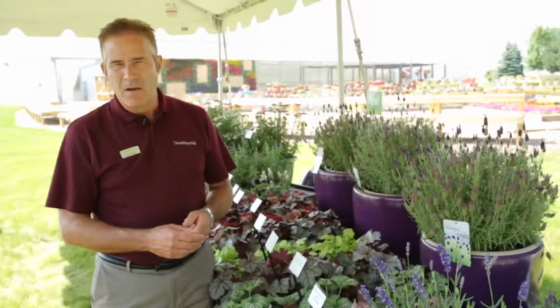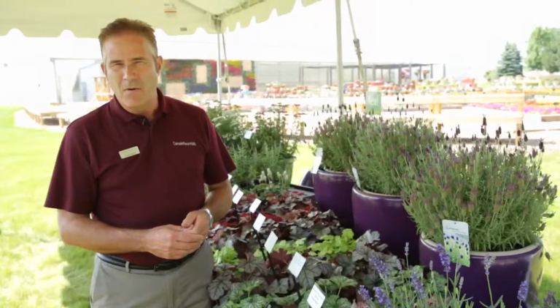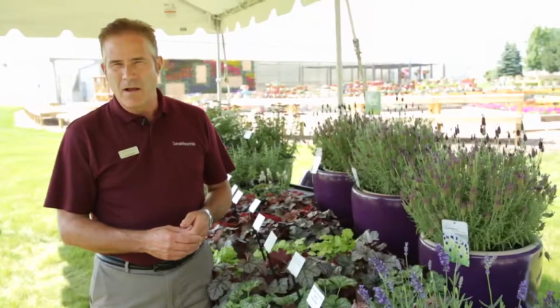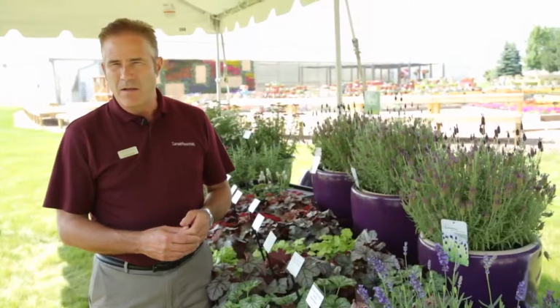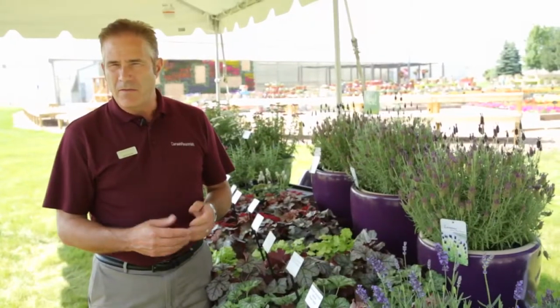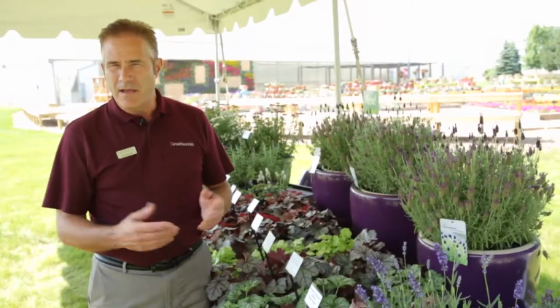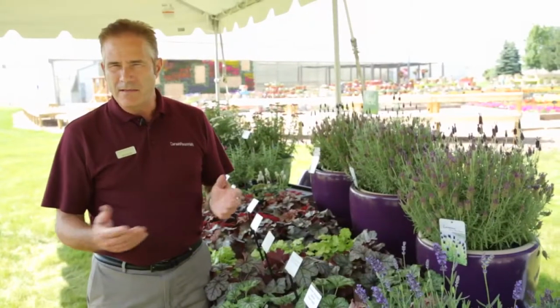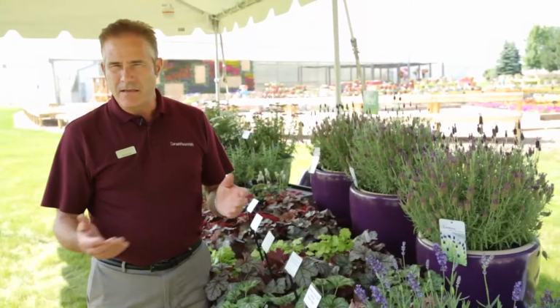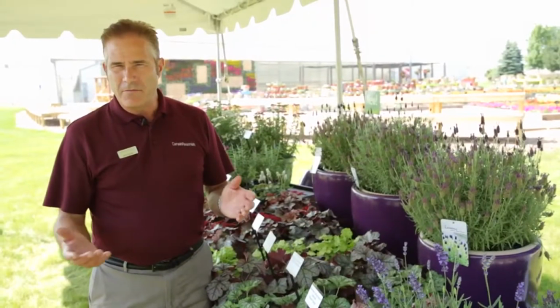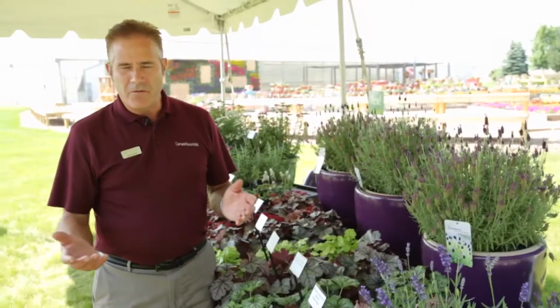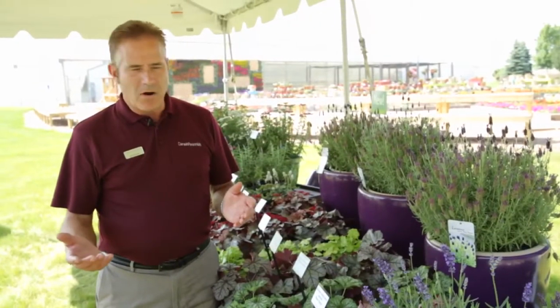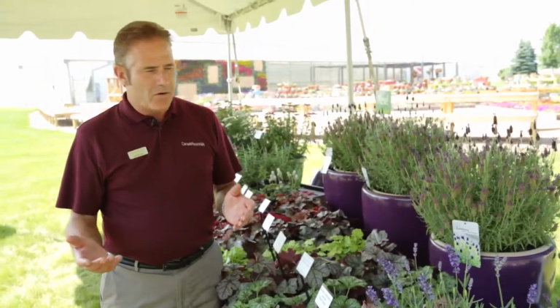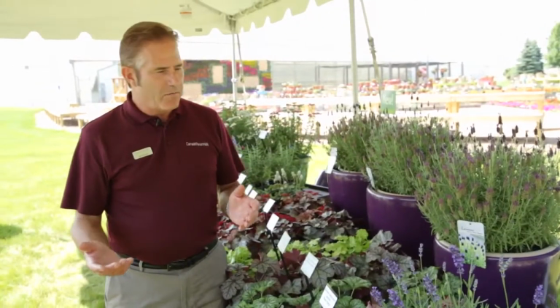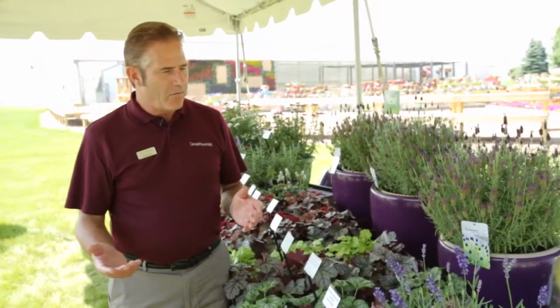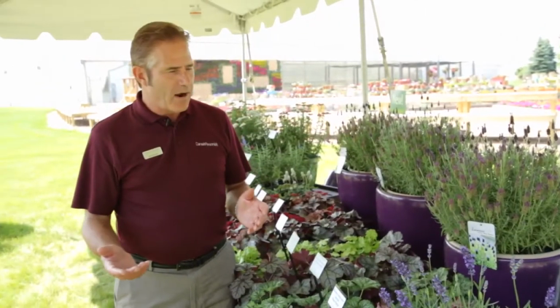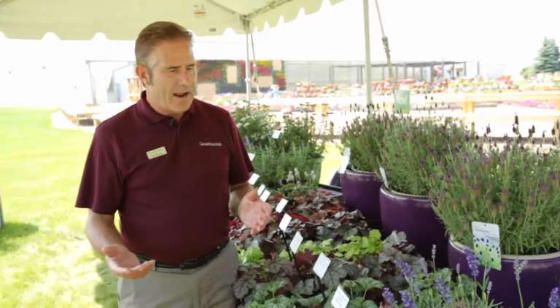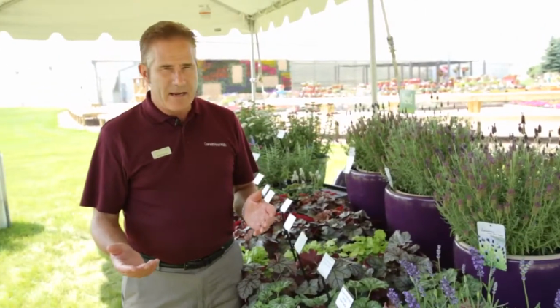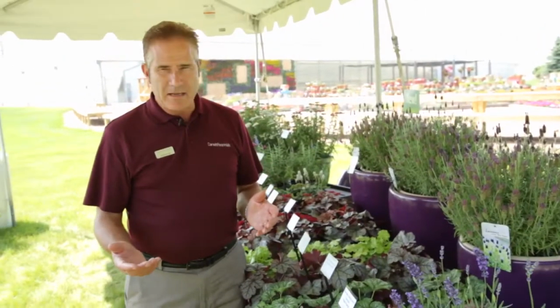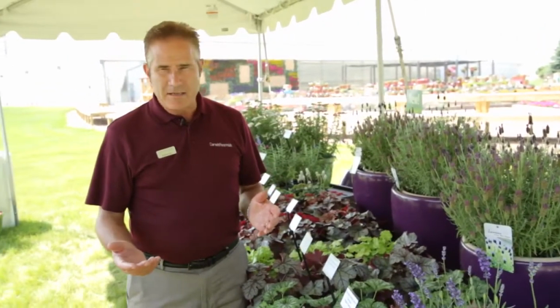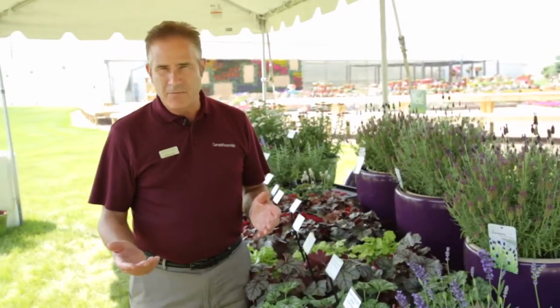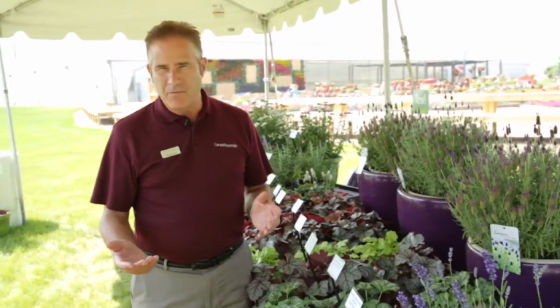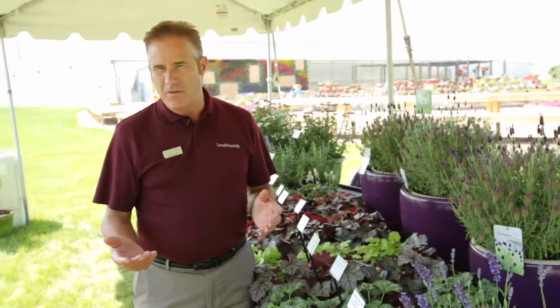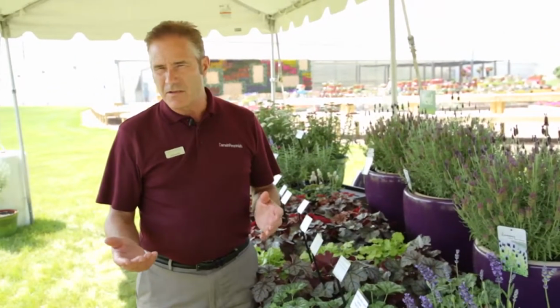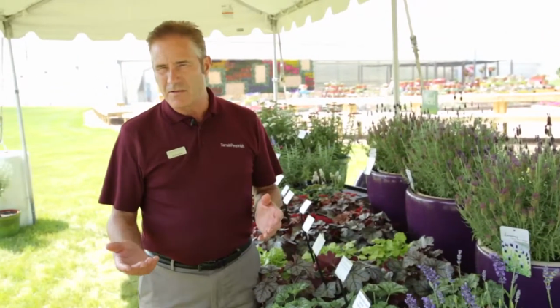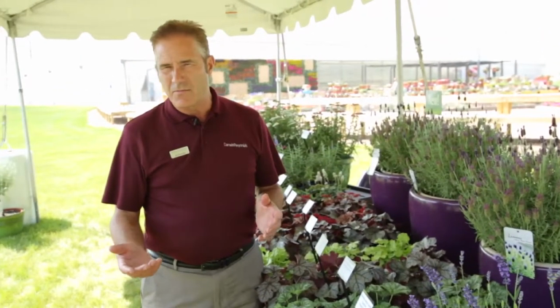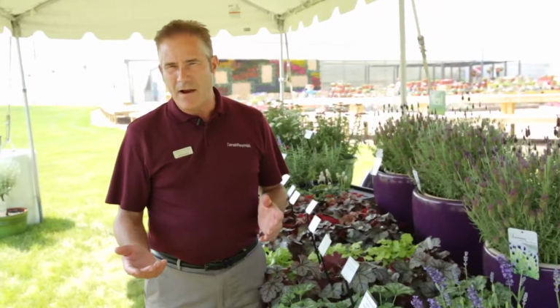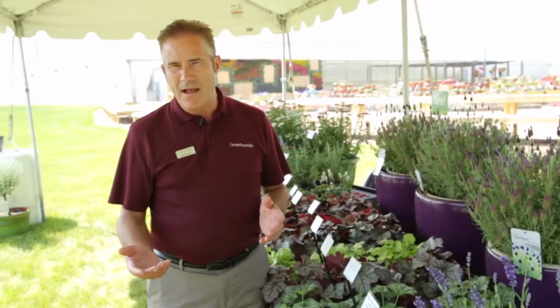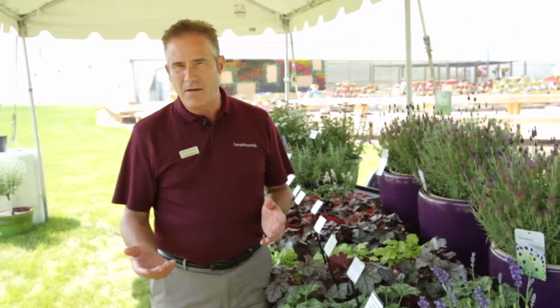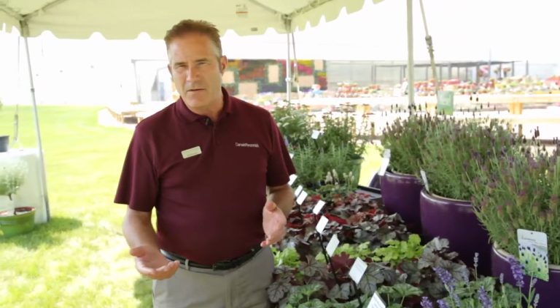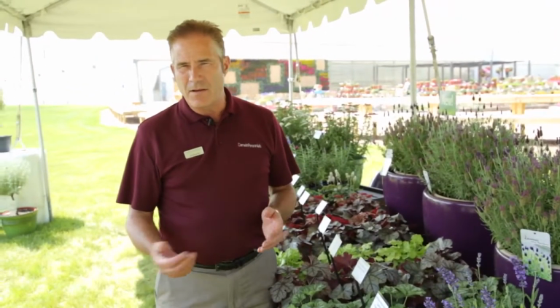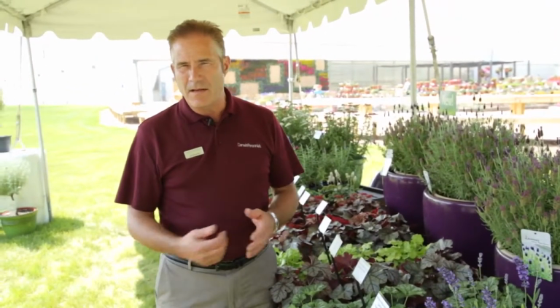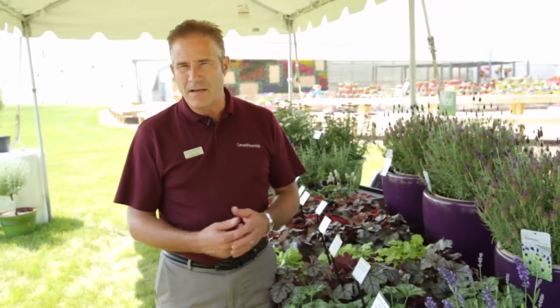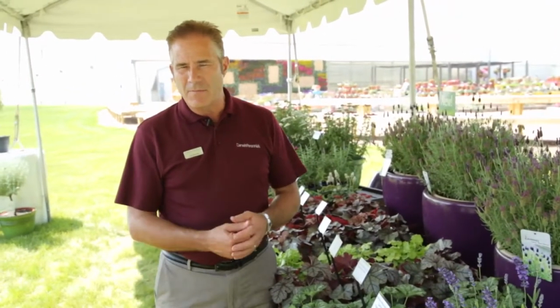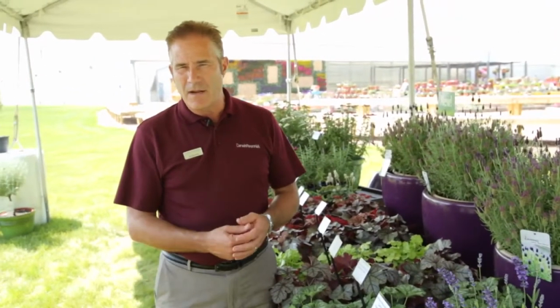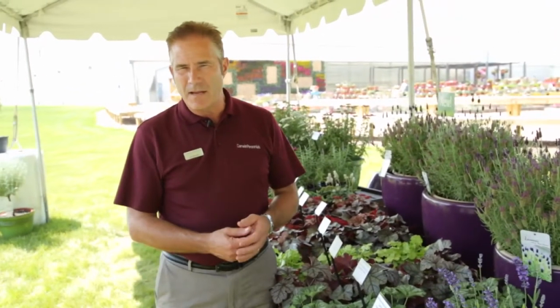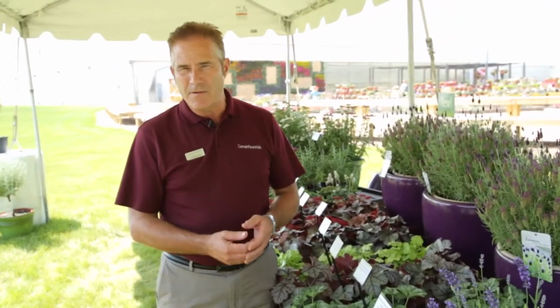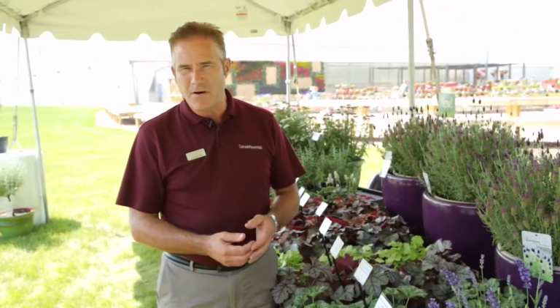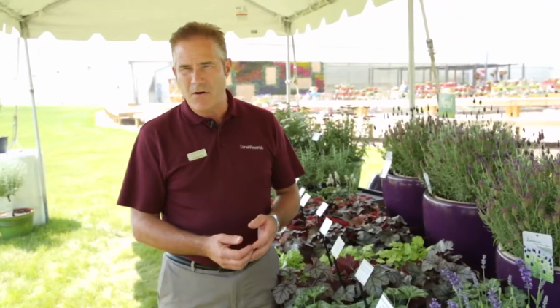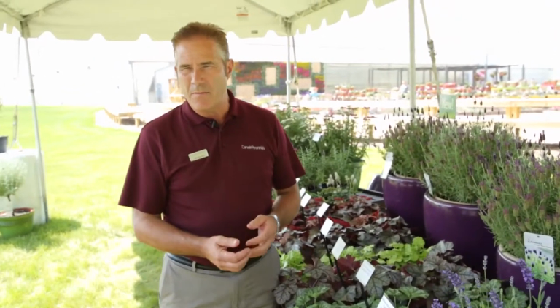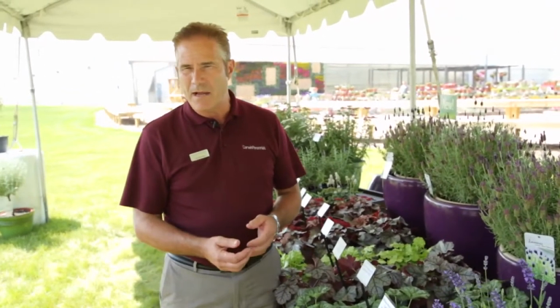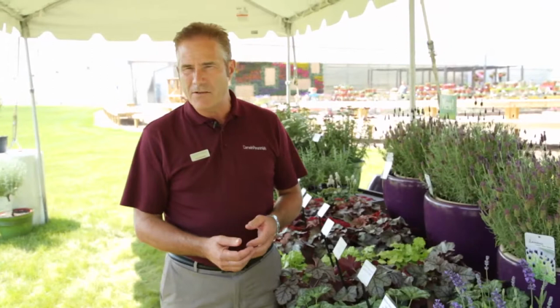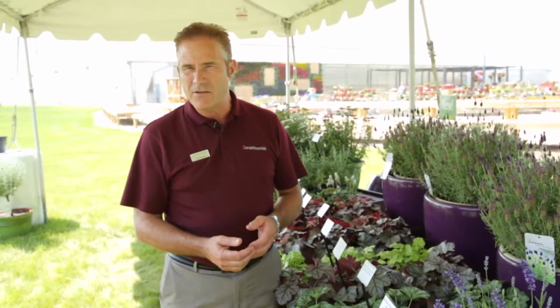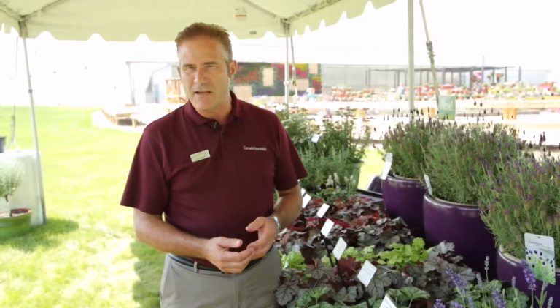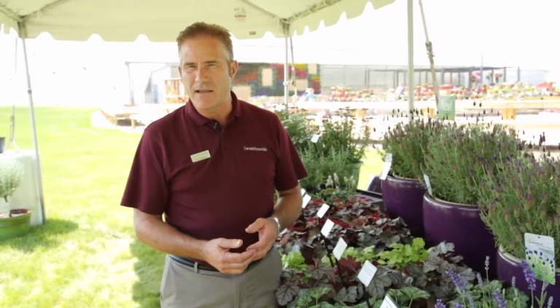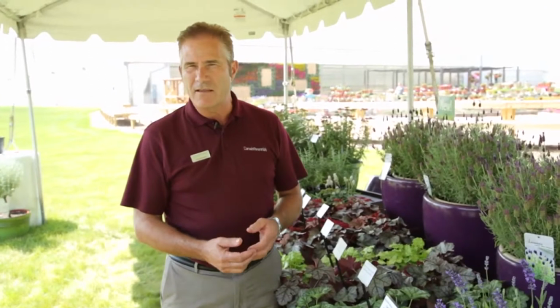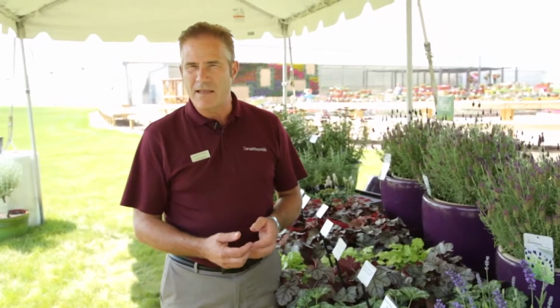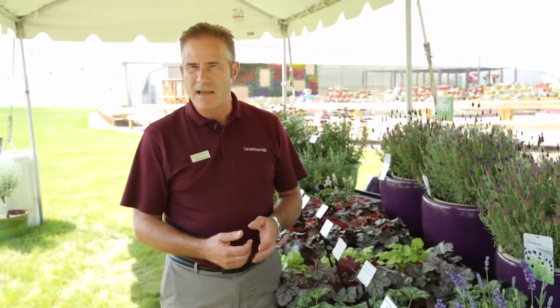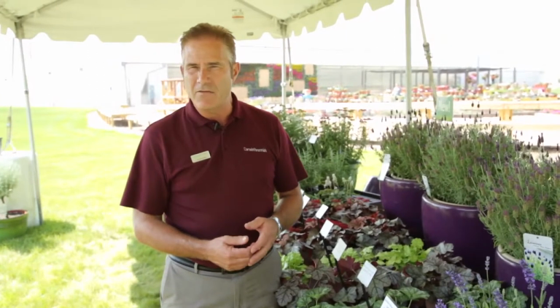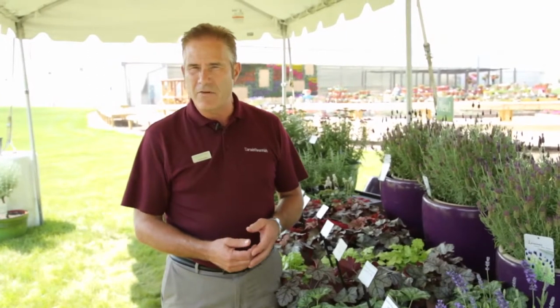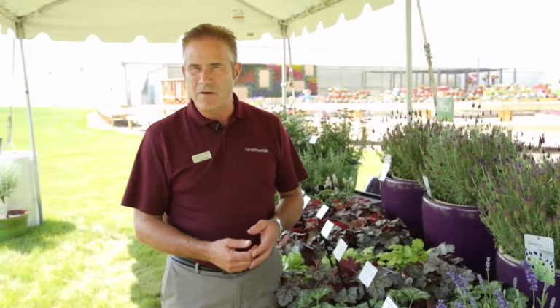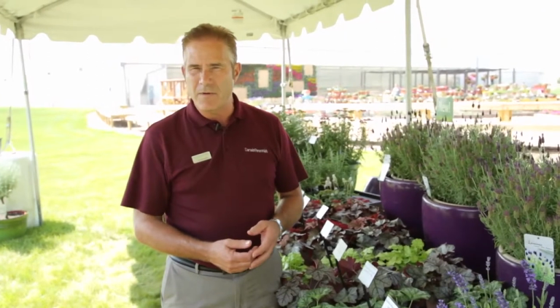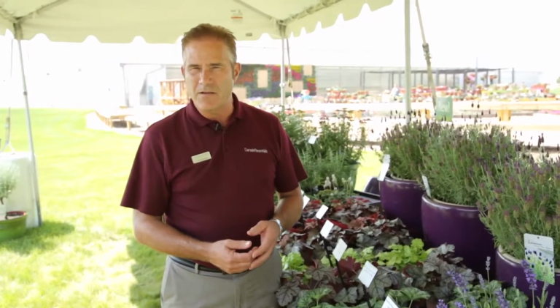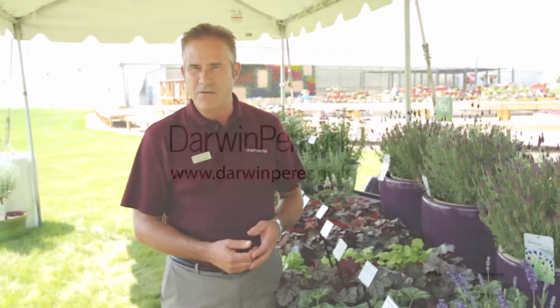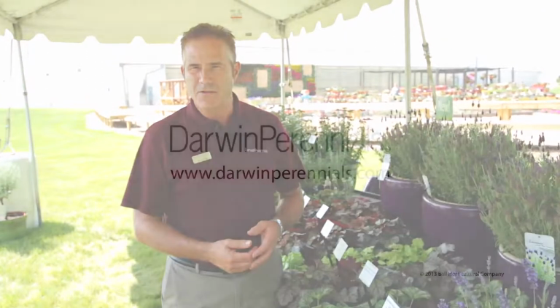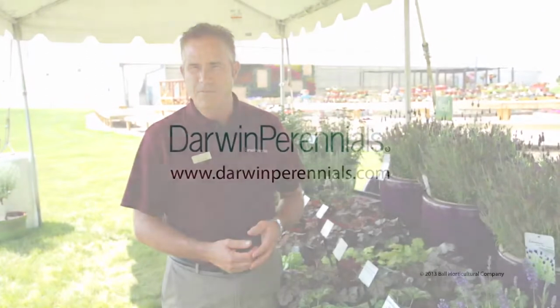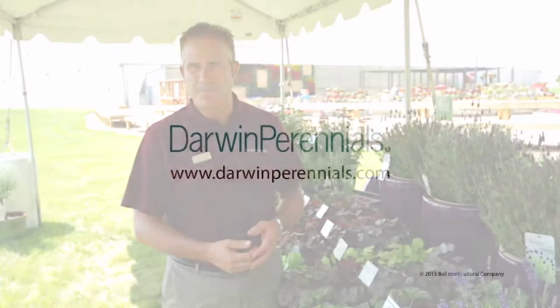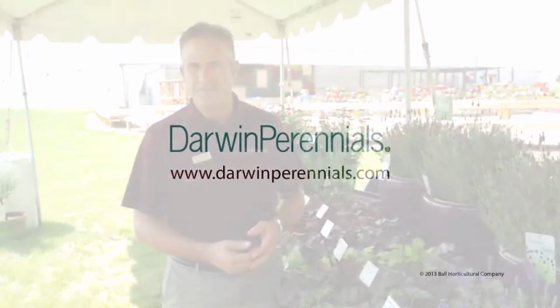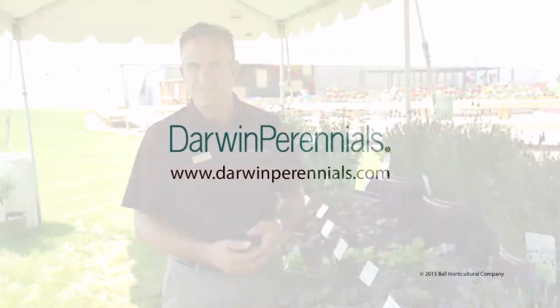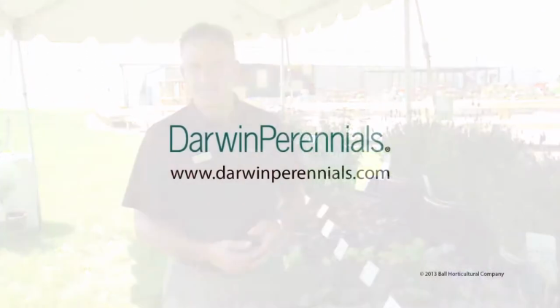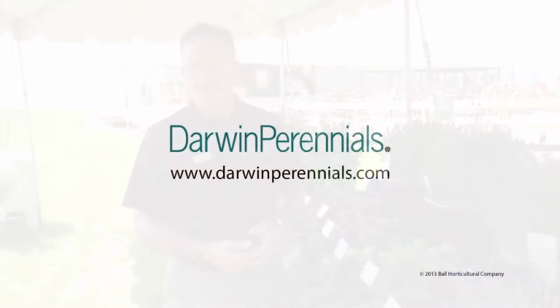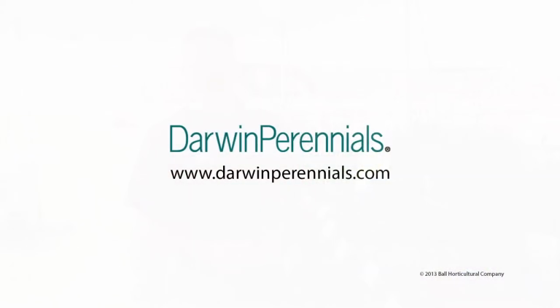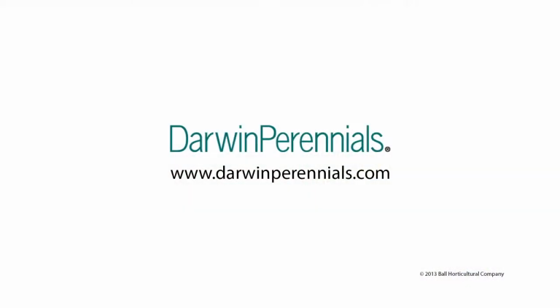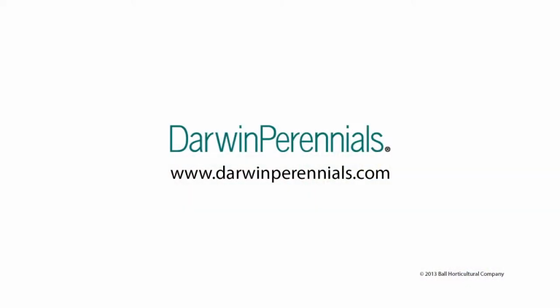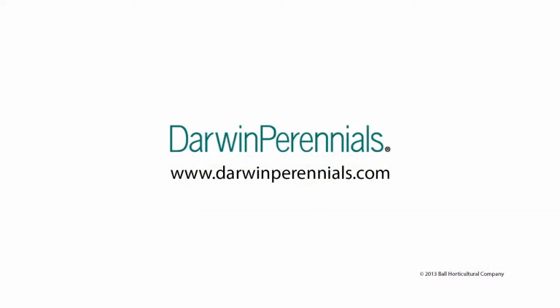Well, that's it for our new varieties for this round. Again, my name is Carl Botchke, and thank you very much.